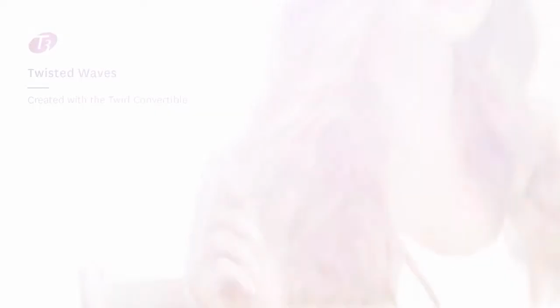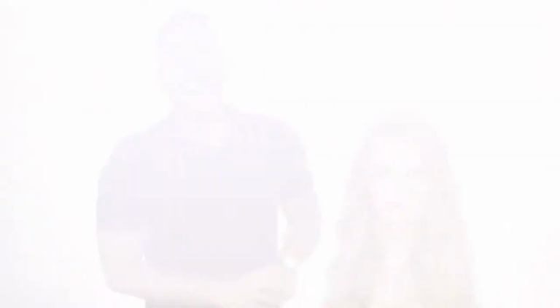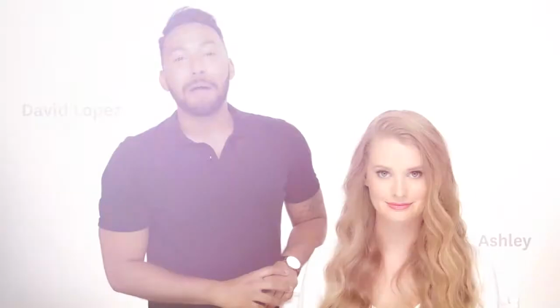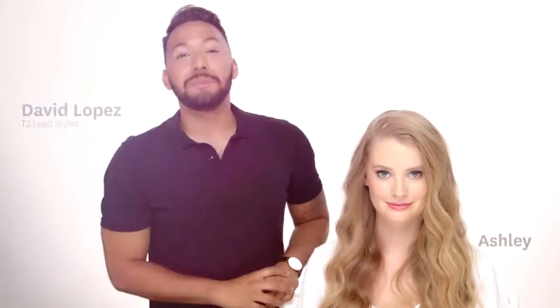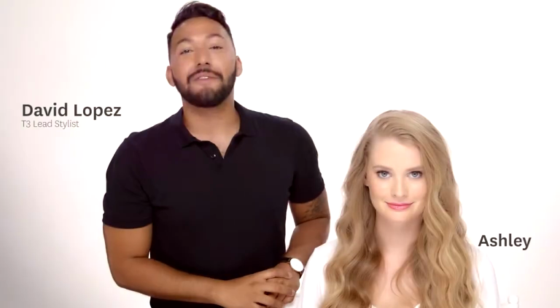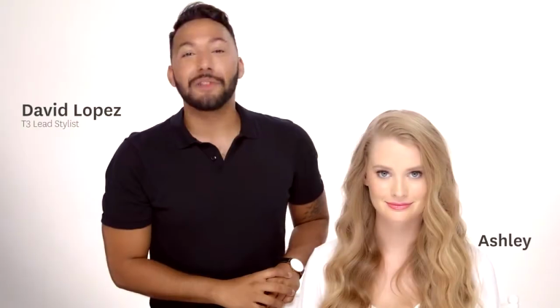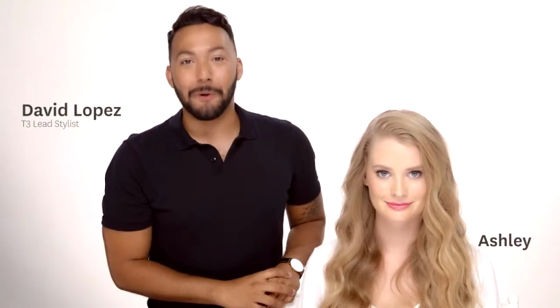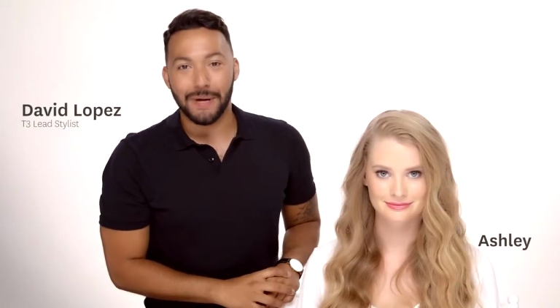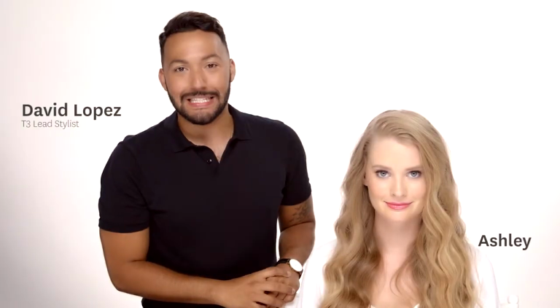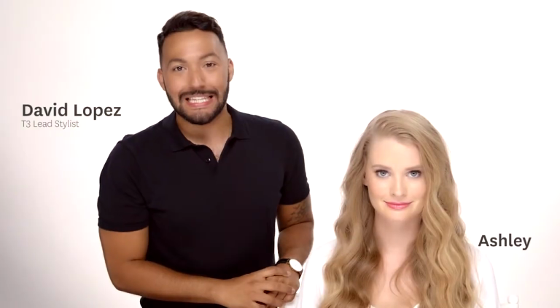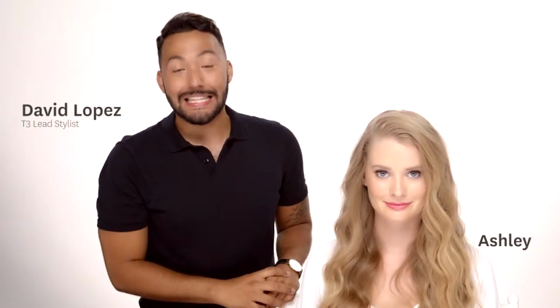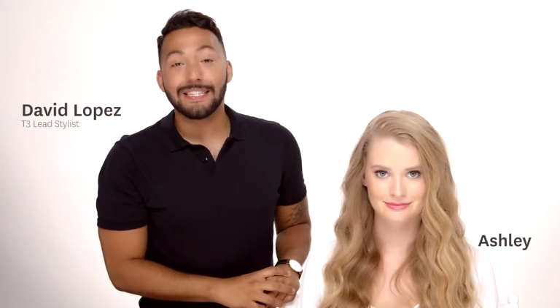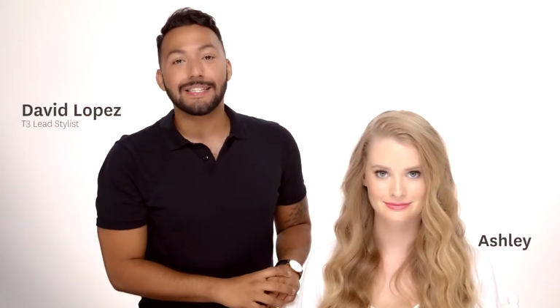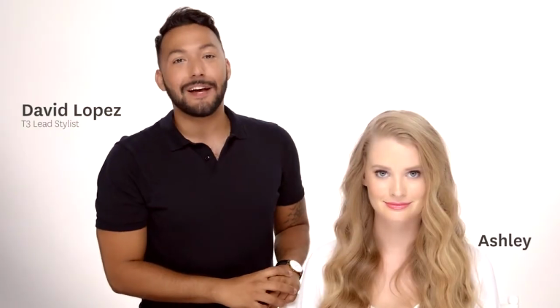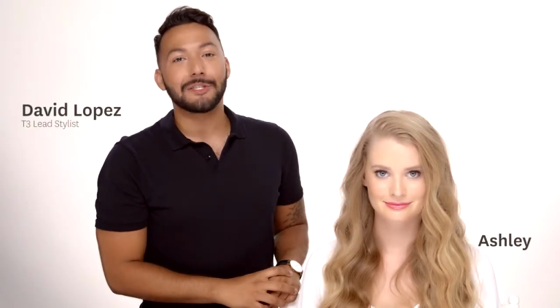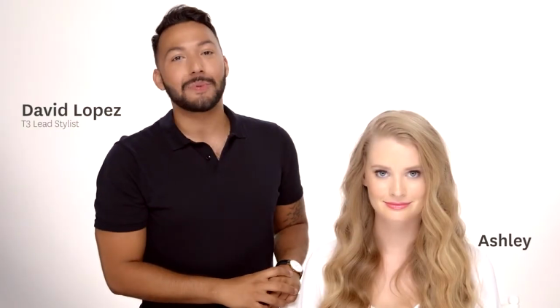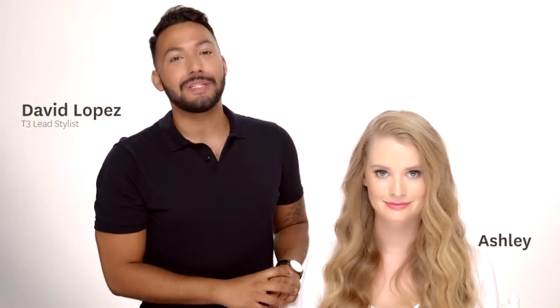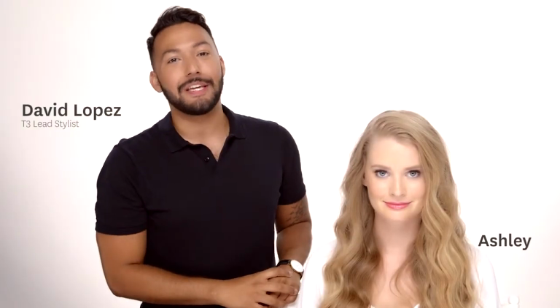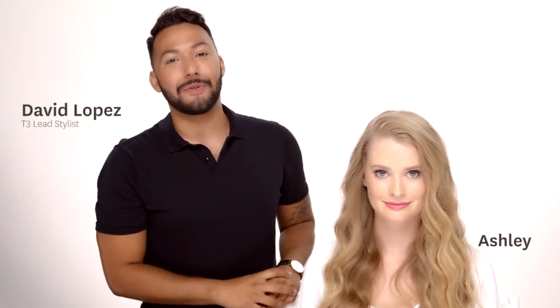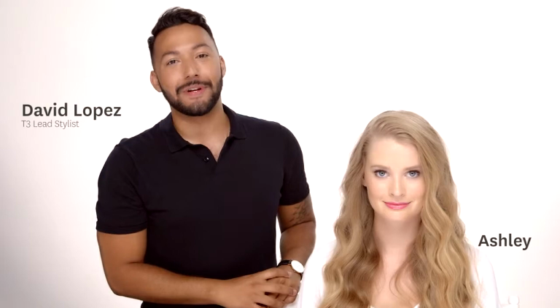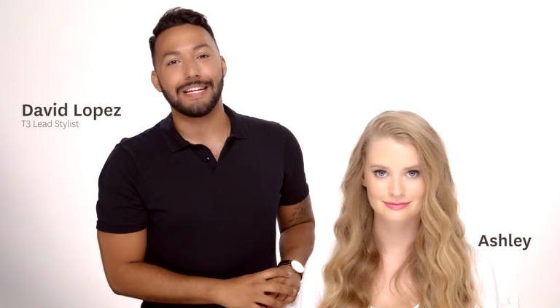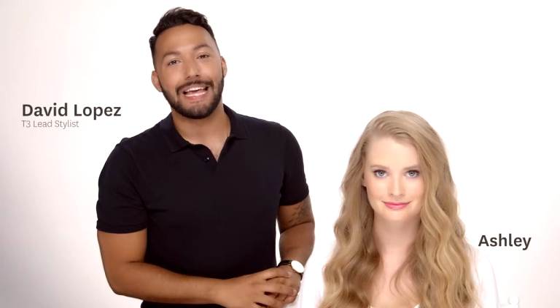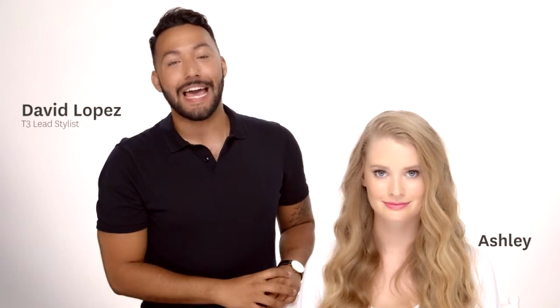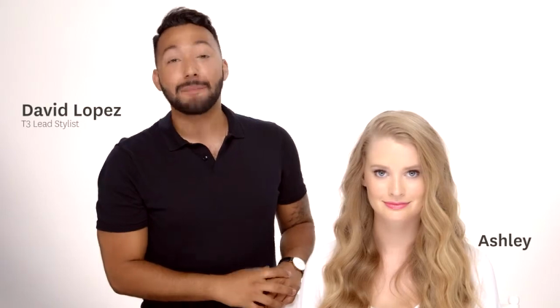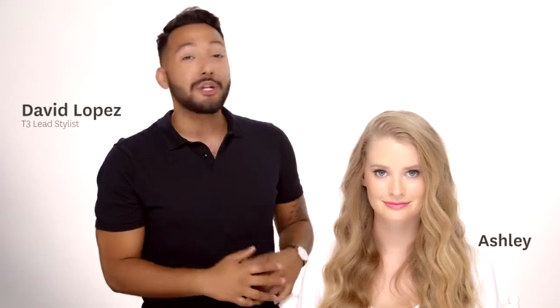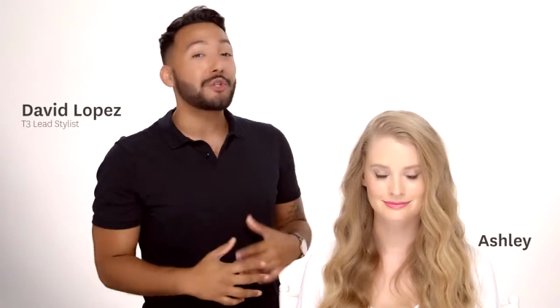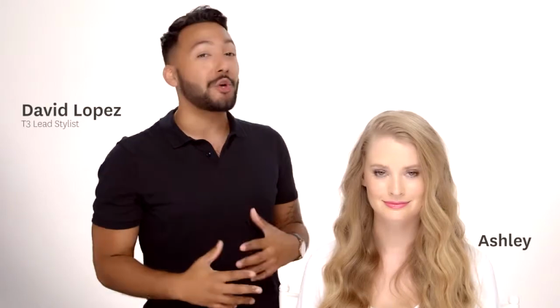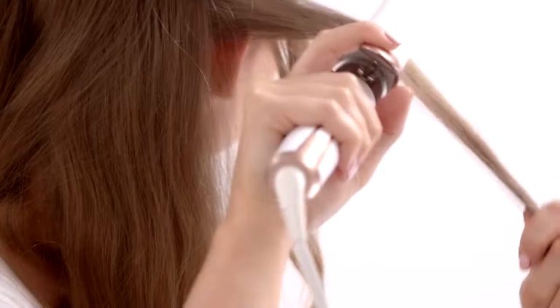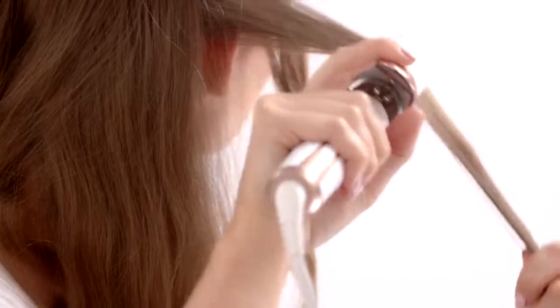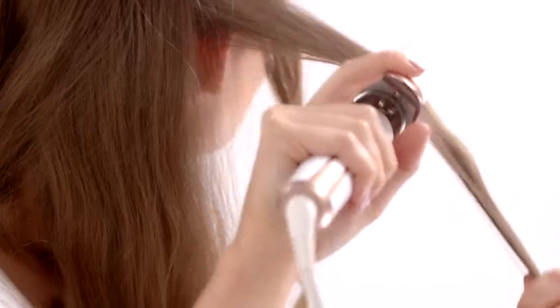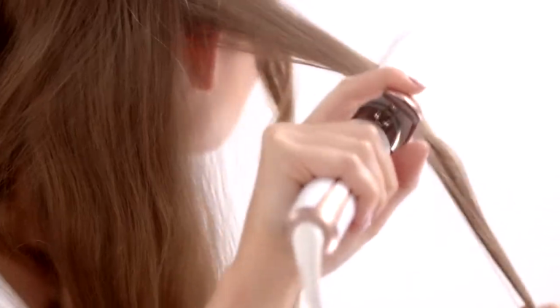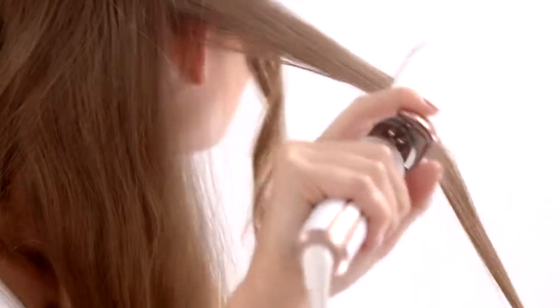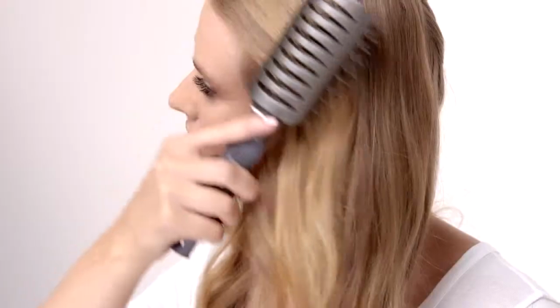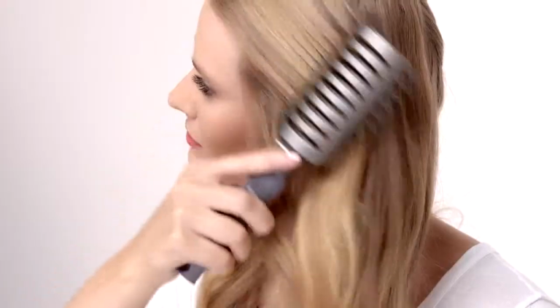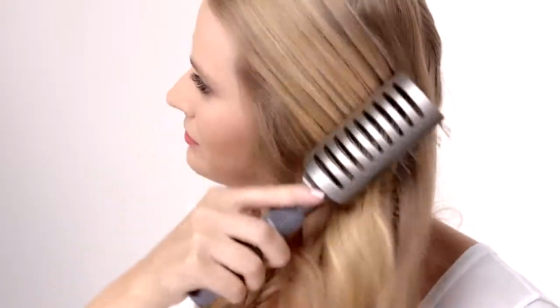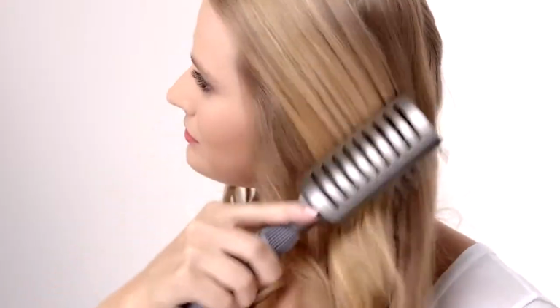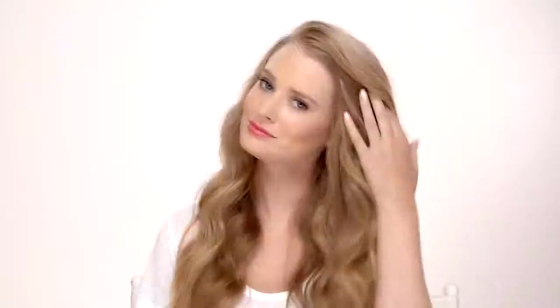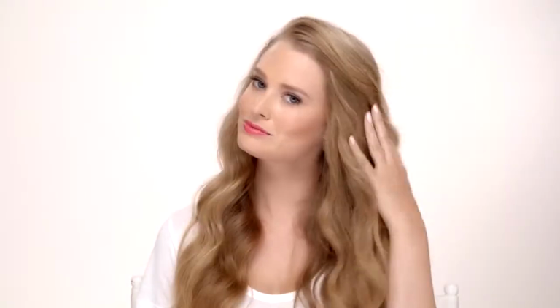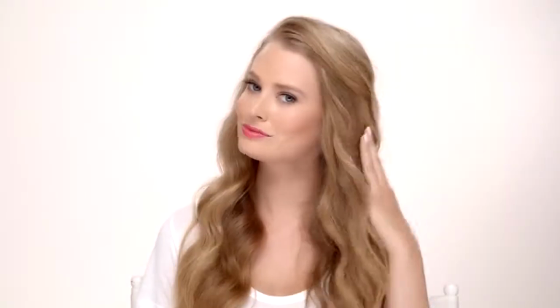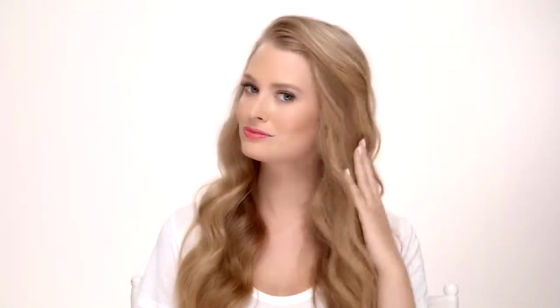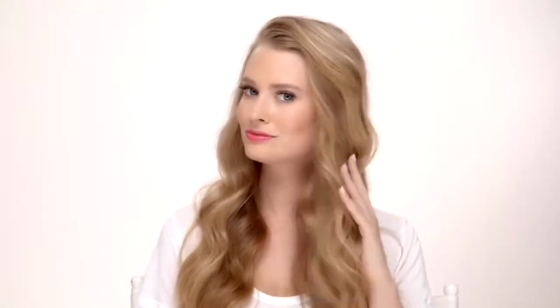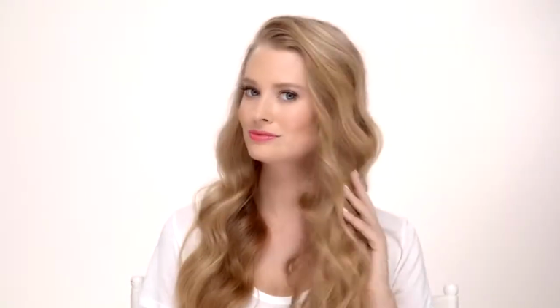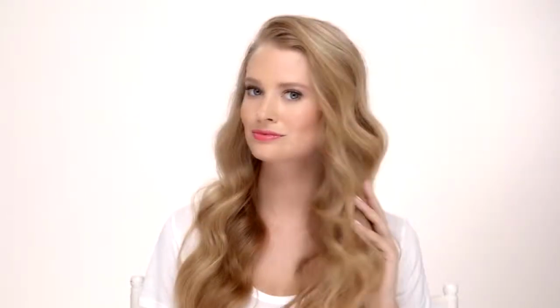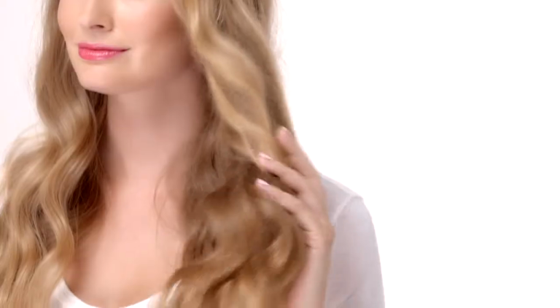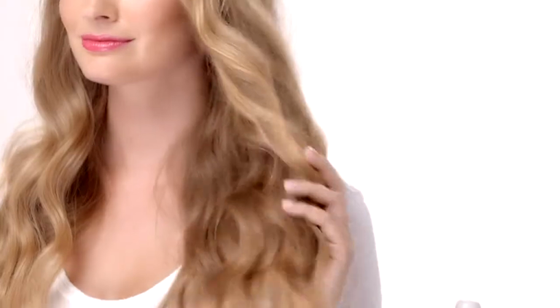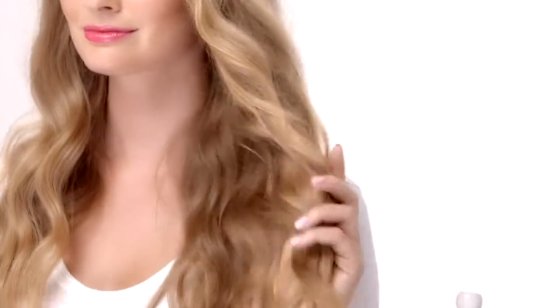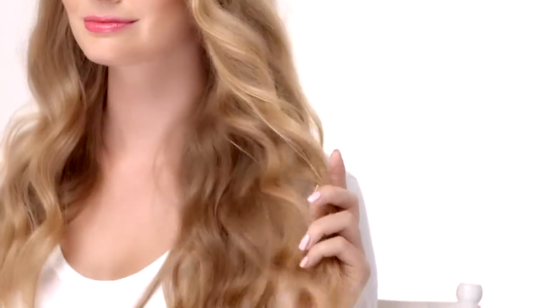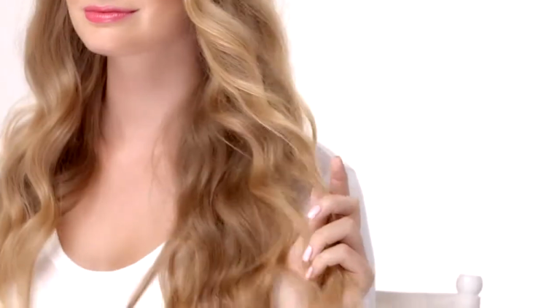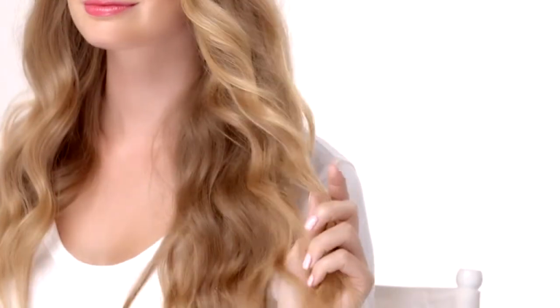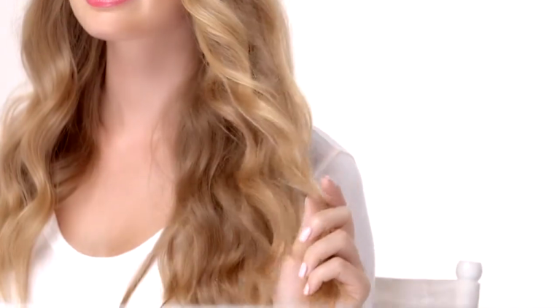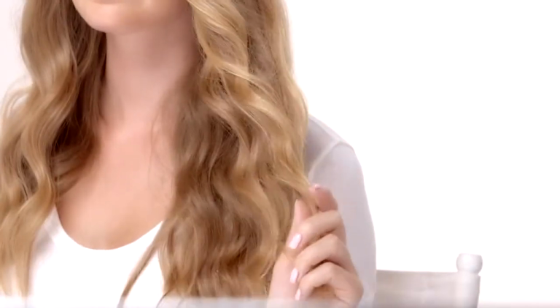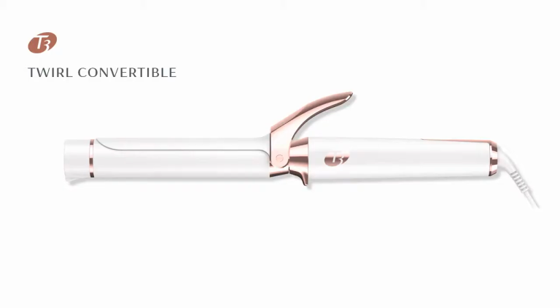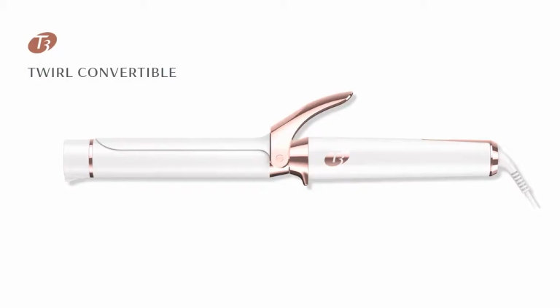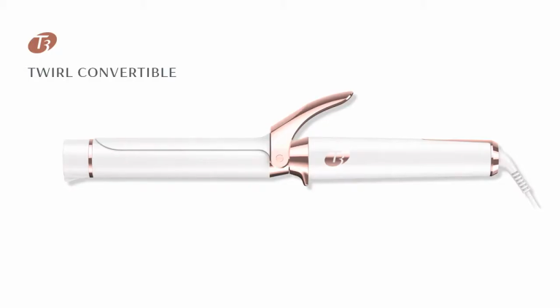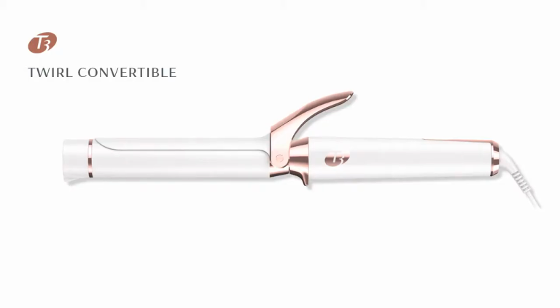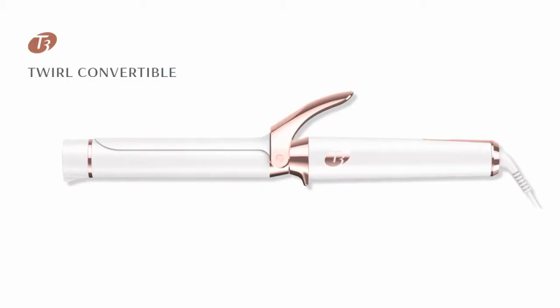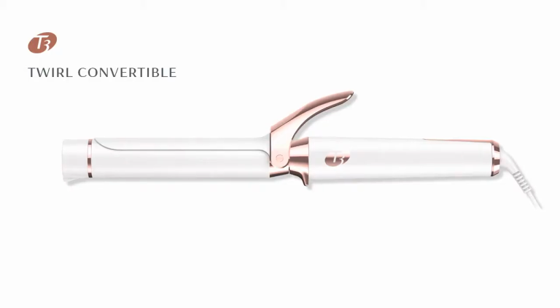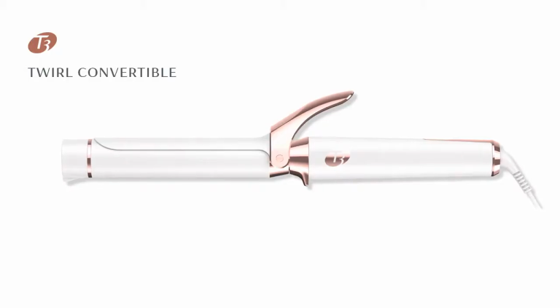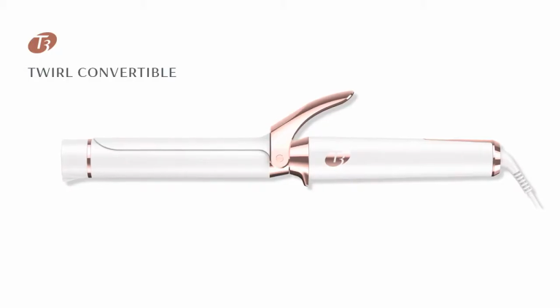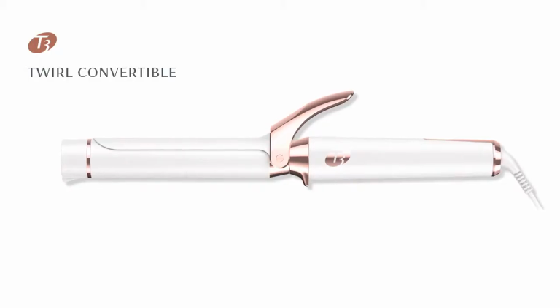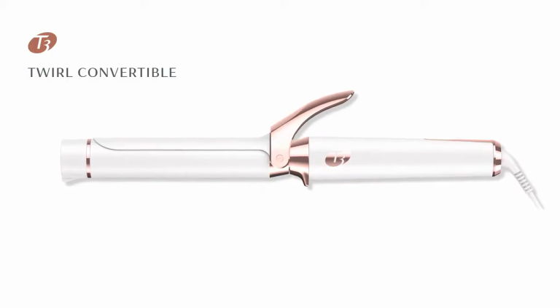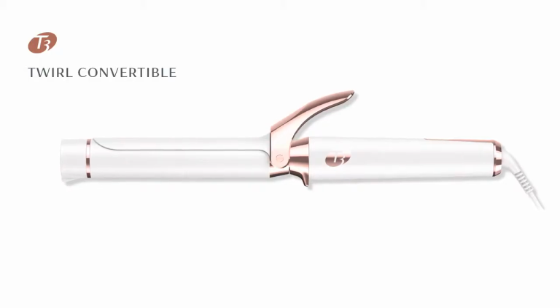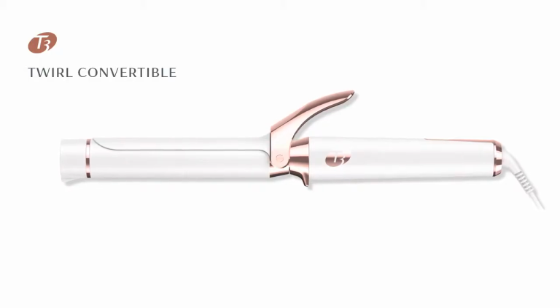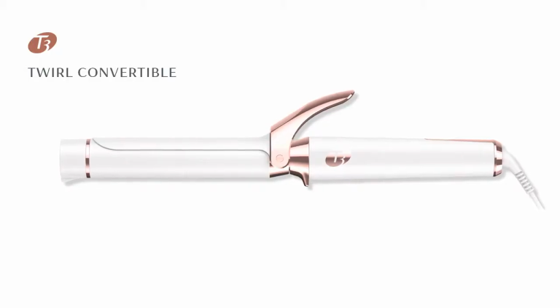I'm David Lopez, lead stylist with T3, and I'm going to show you one of my favorite looks: twisted waves, using the Twirl Convertible from T3.